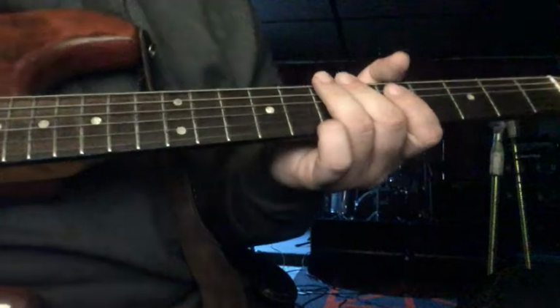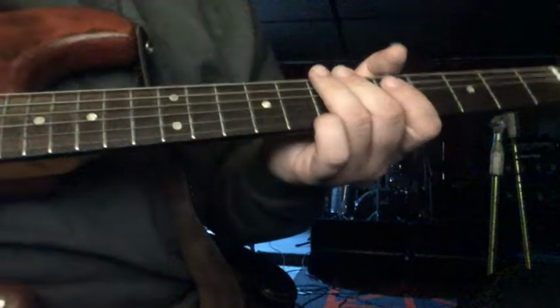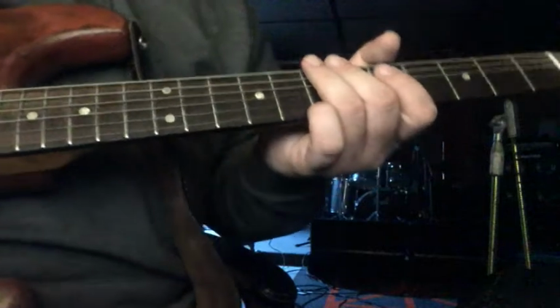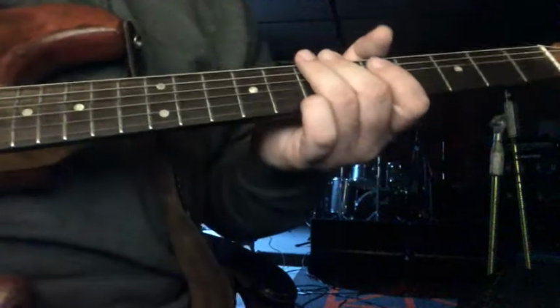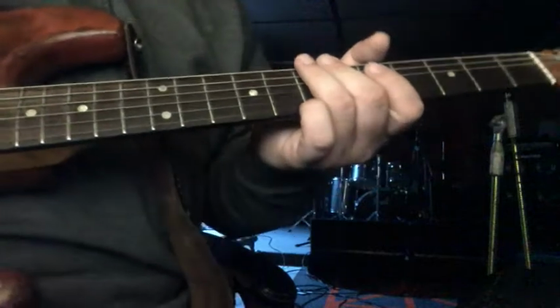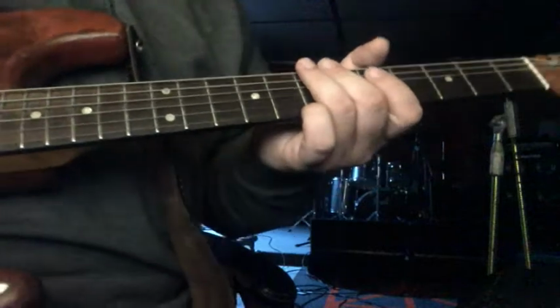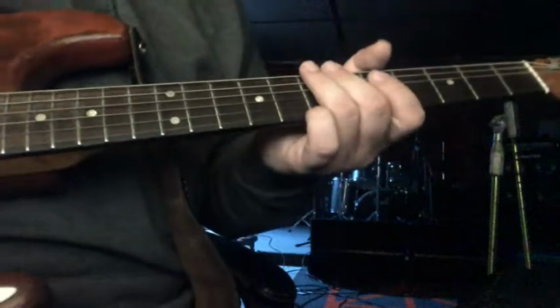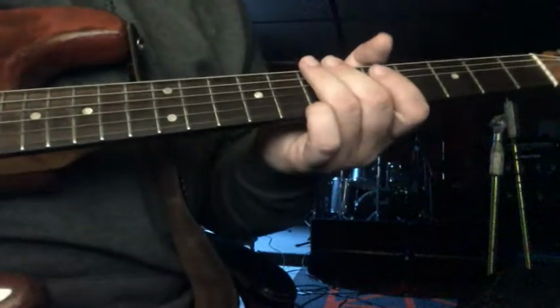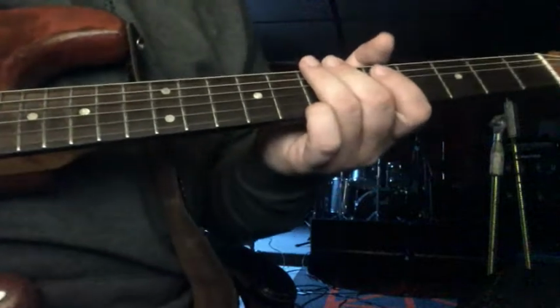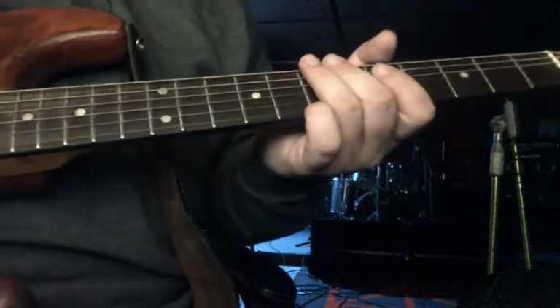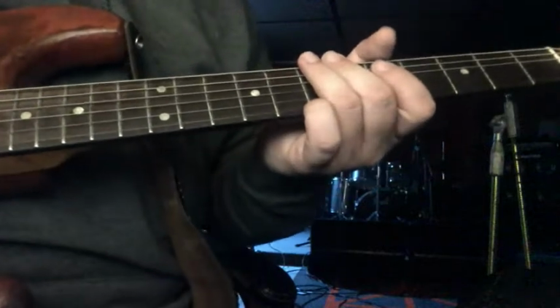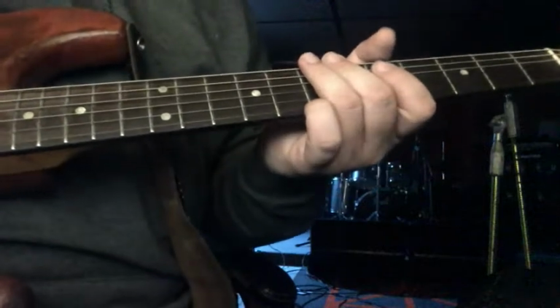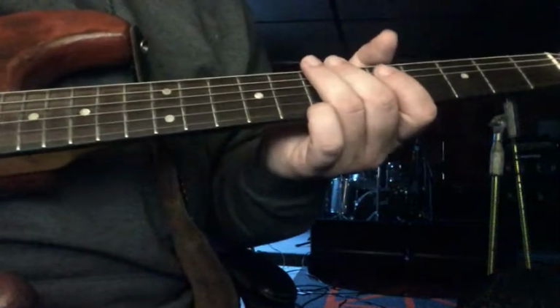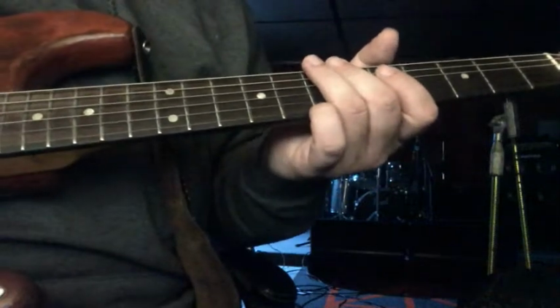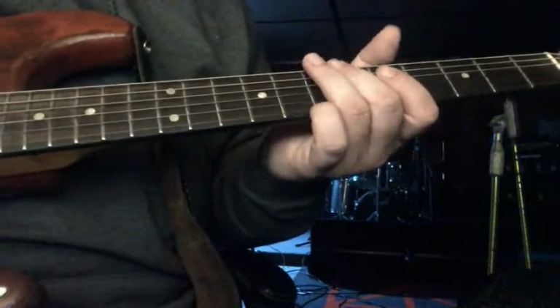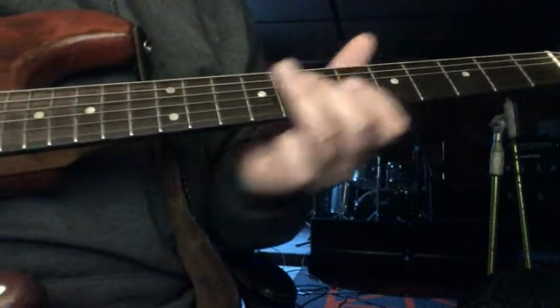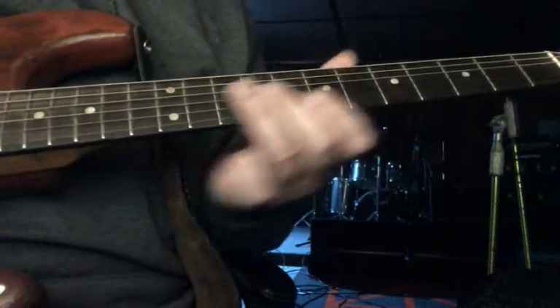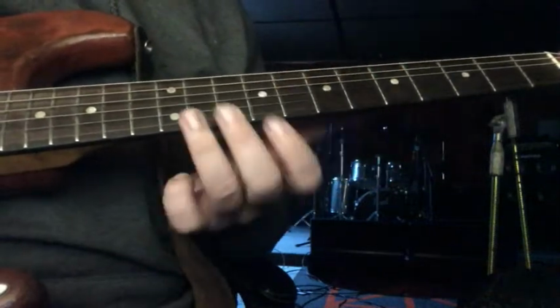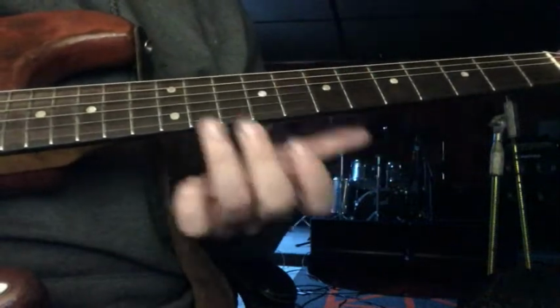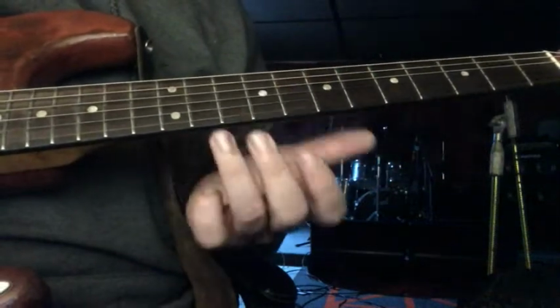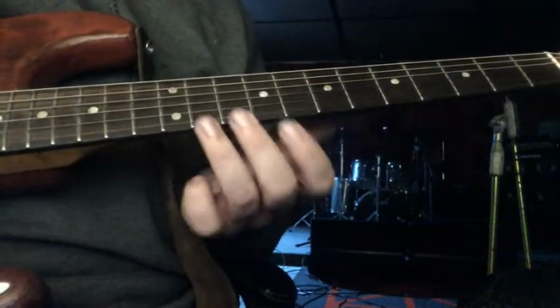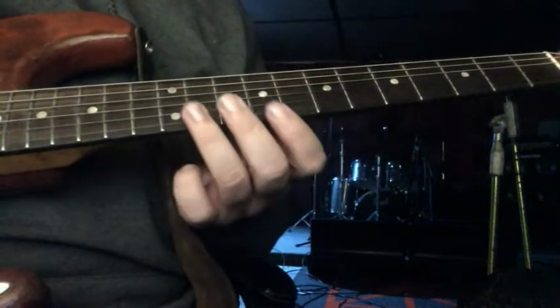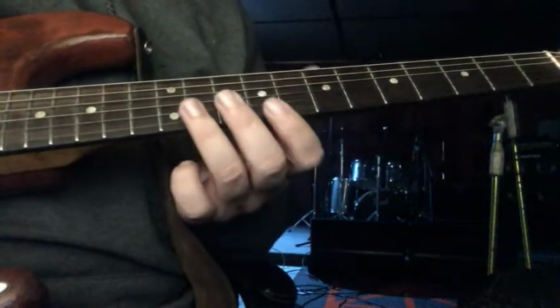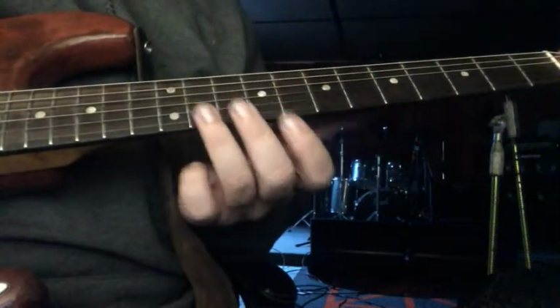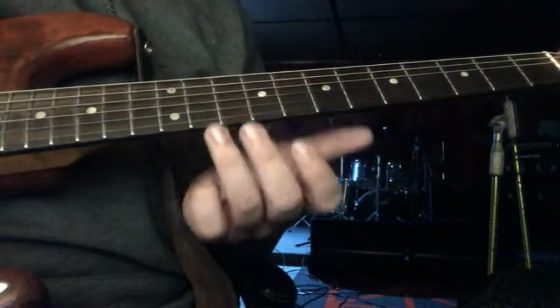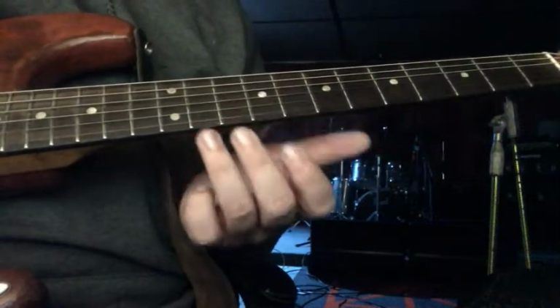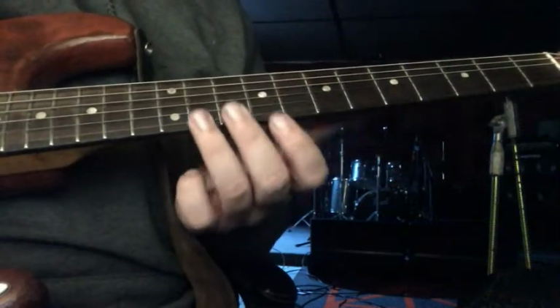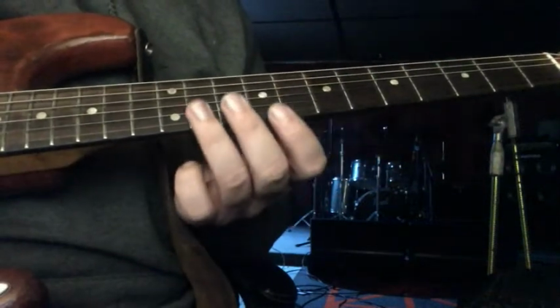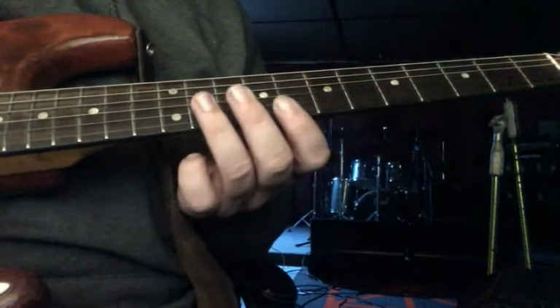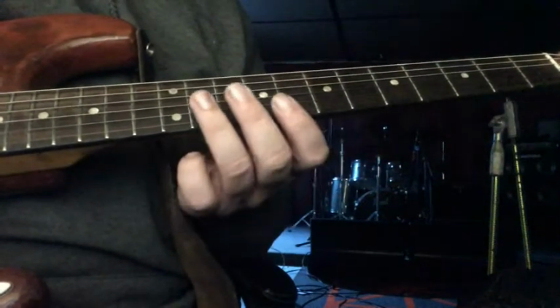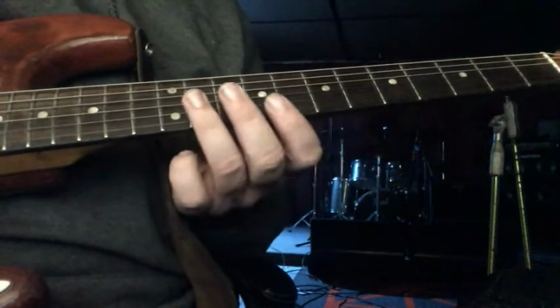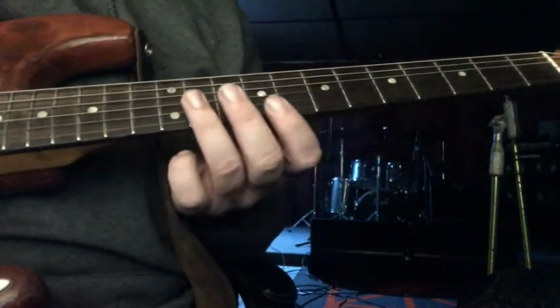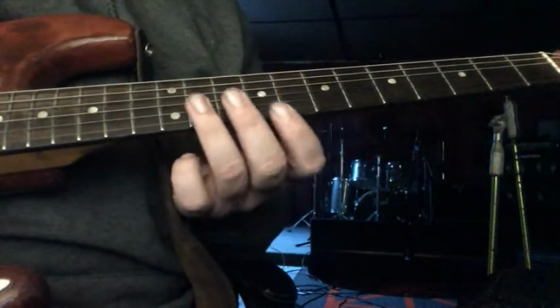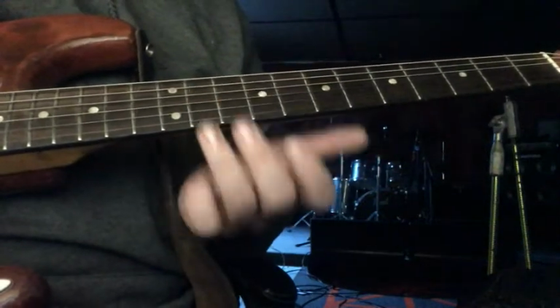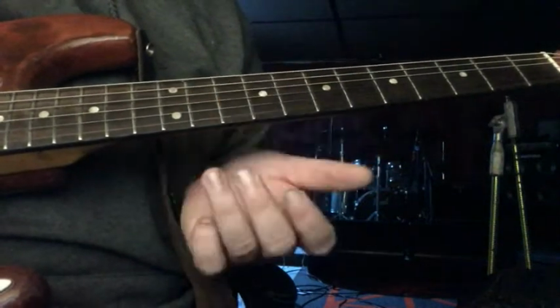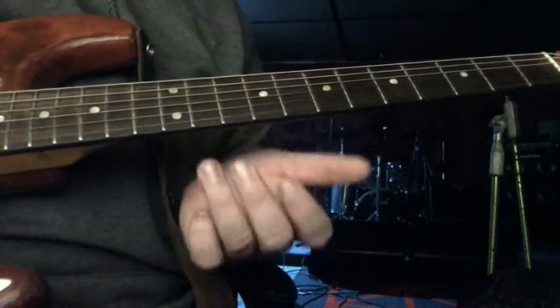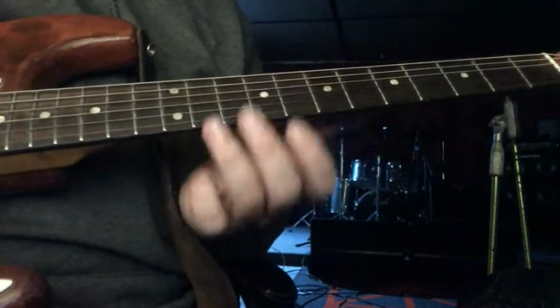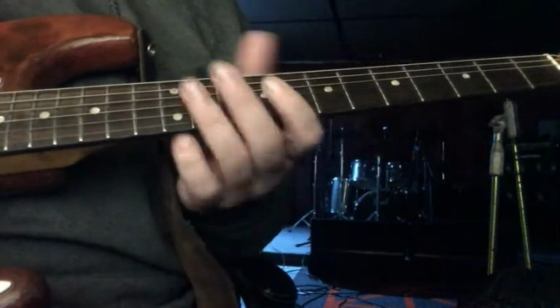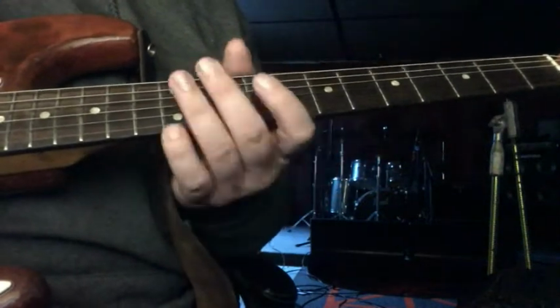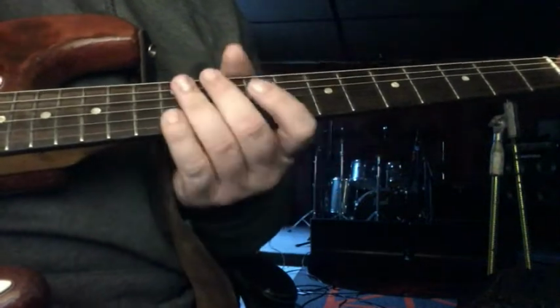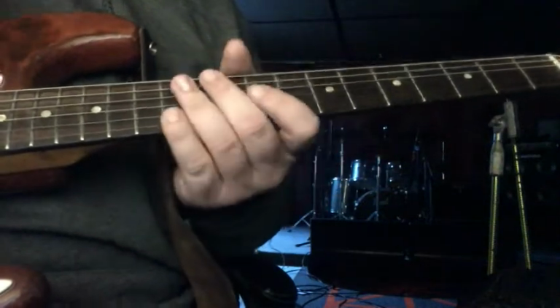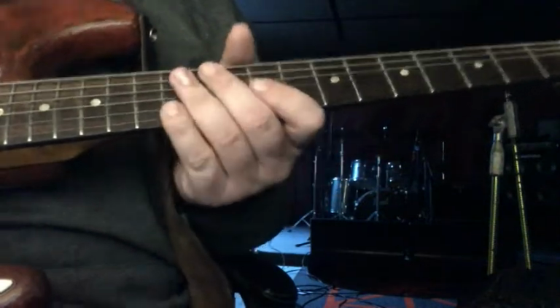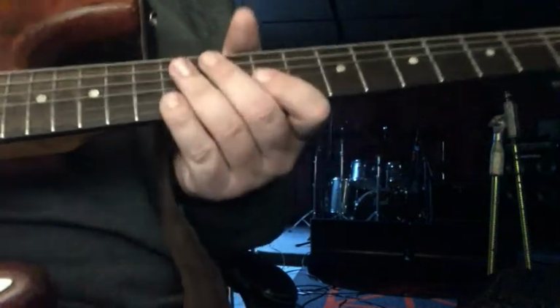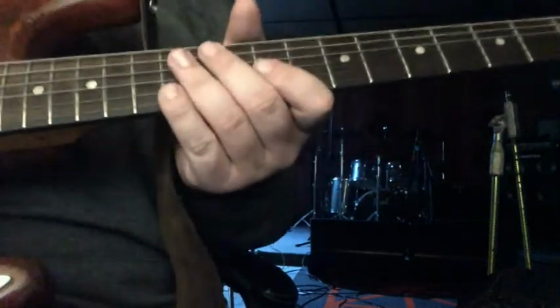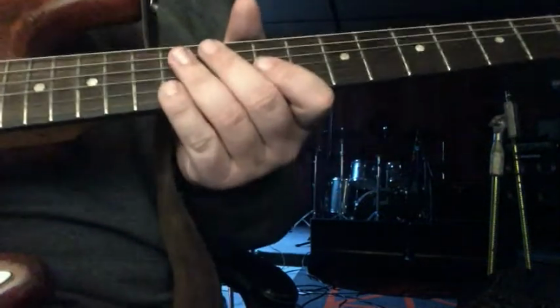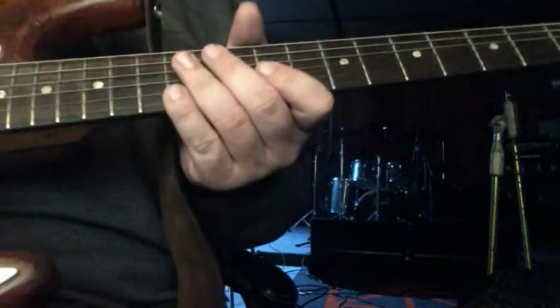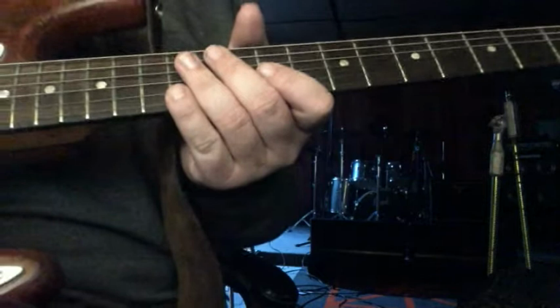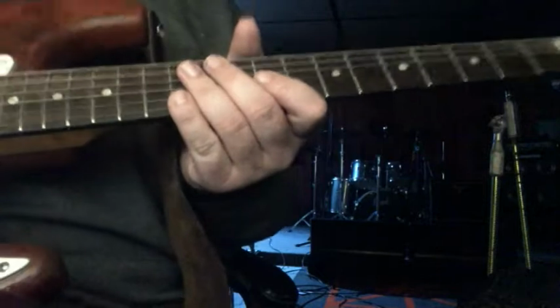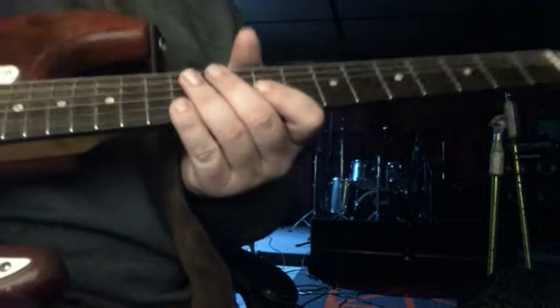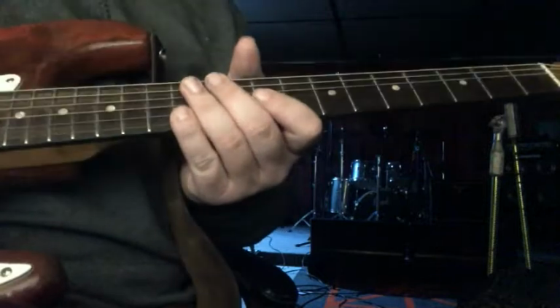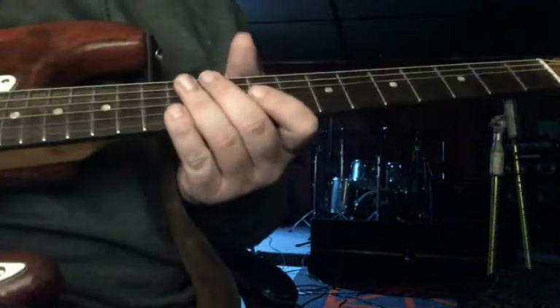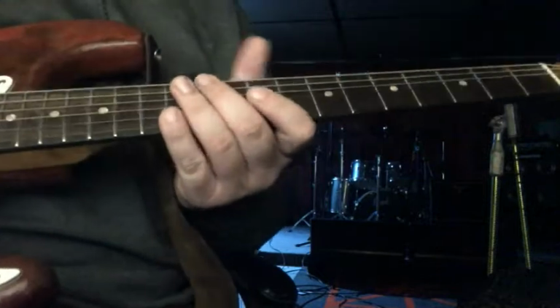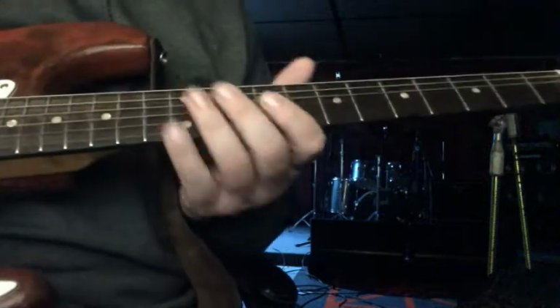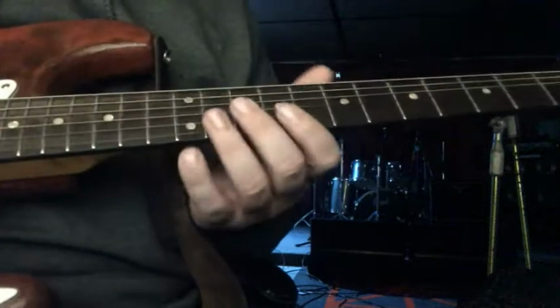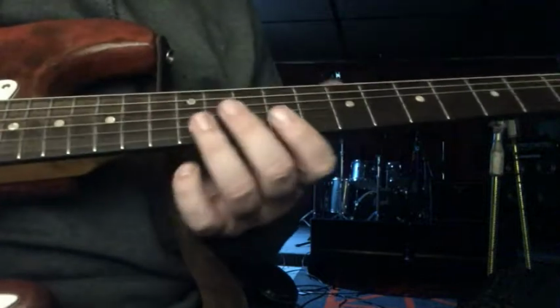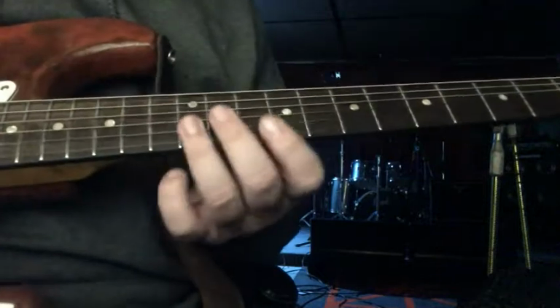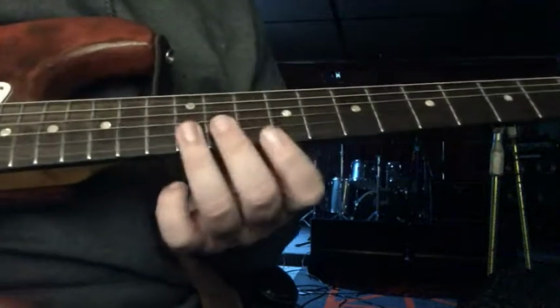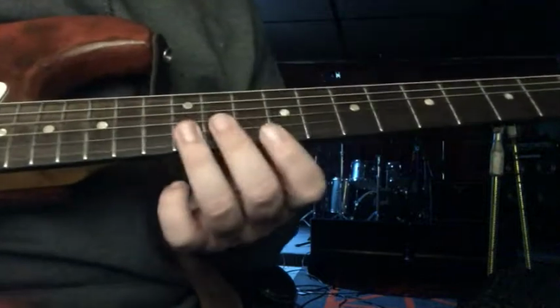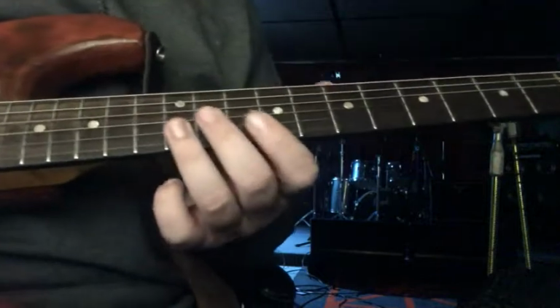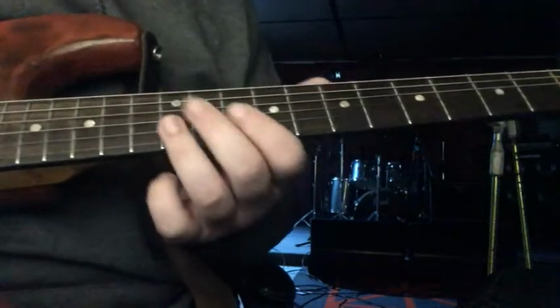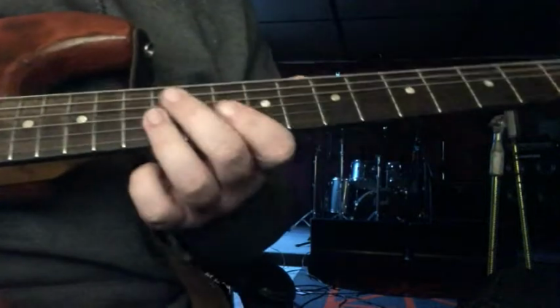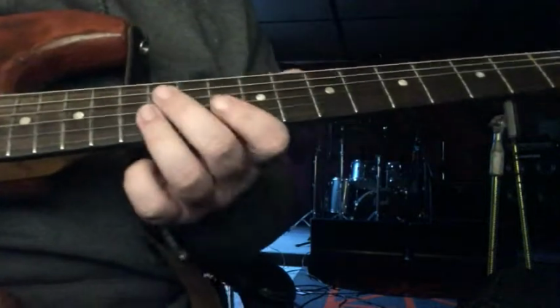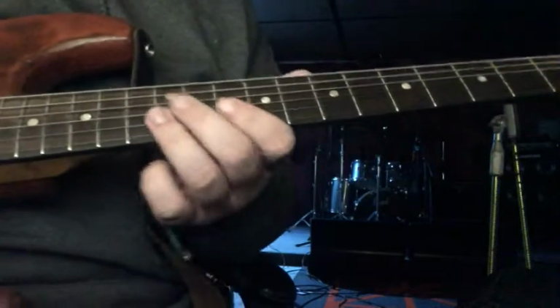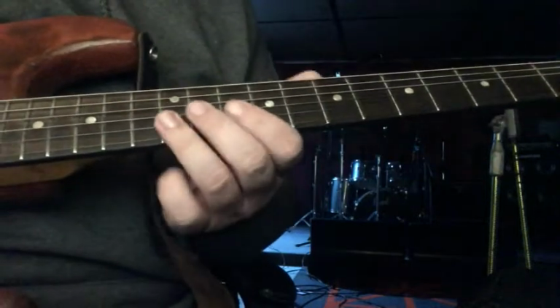Alright, I got another Chris Kane lick for you guys, and it's also from that same Helping Hand video, and it goes this way.